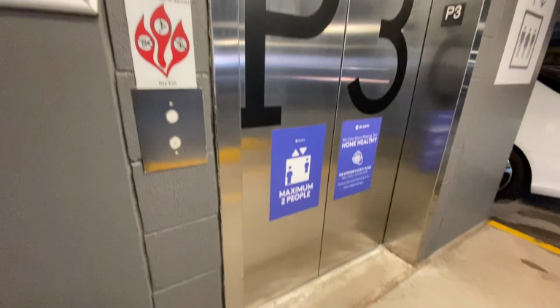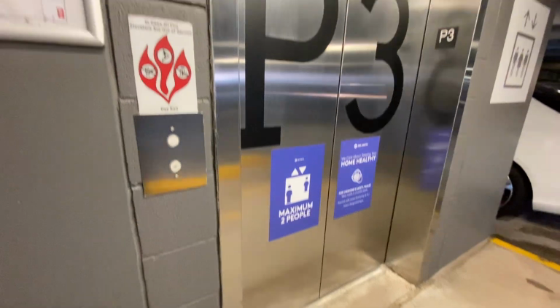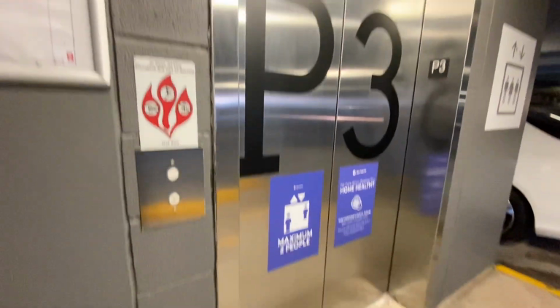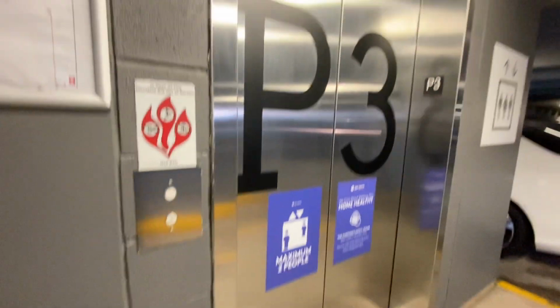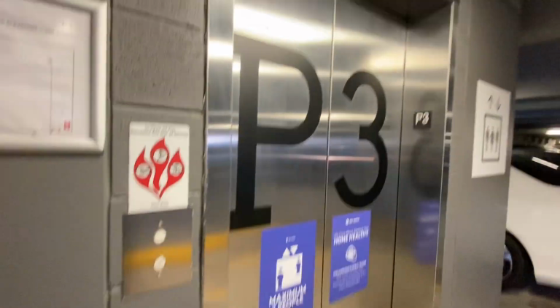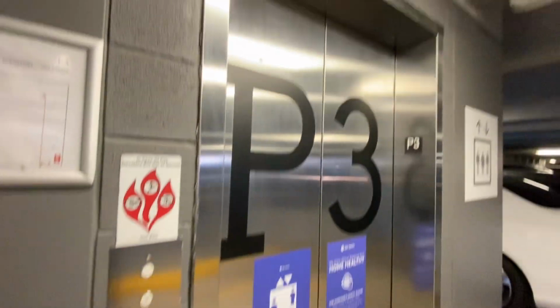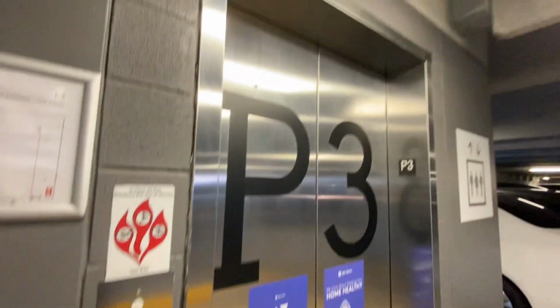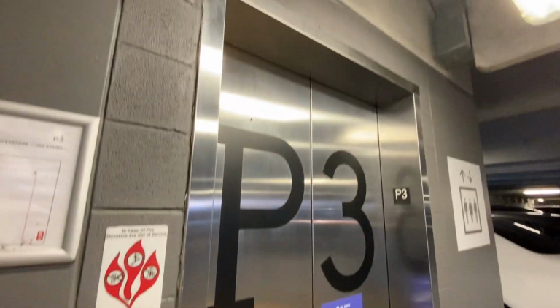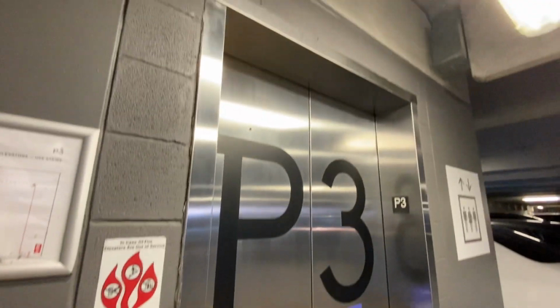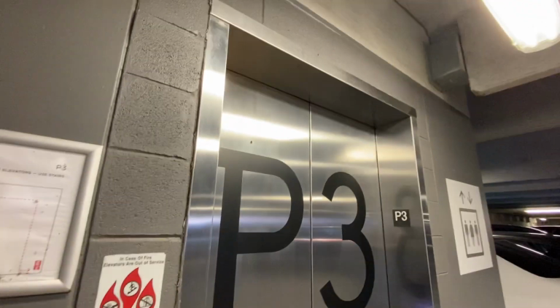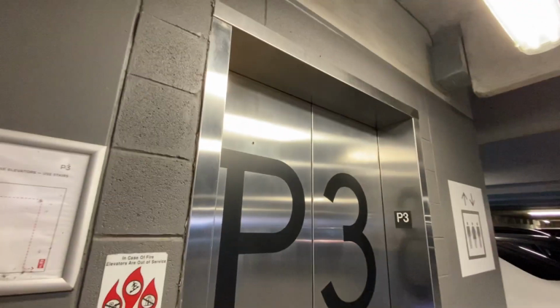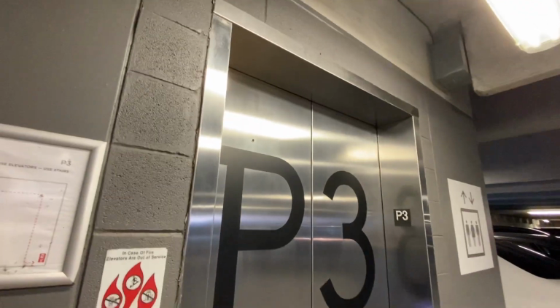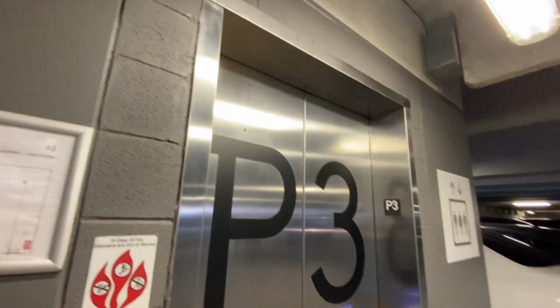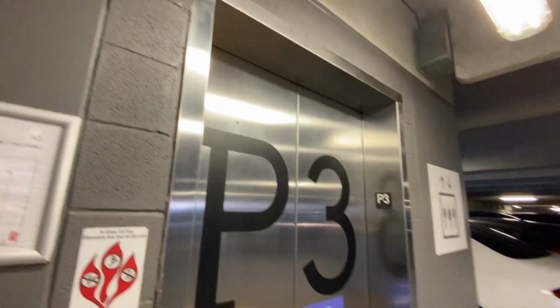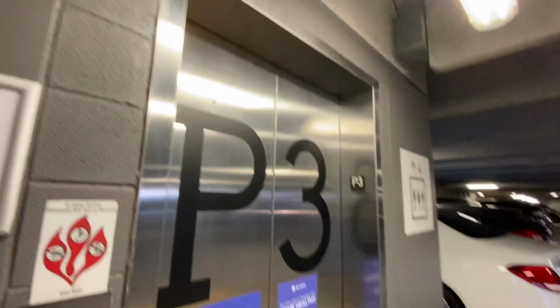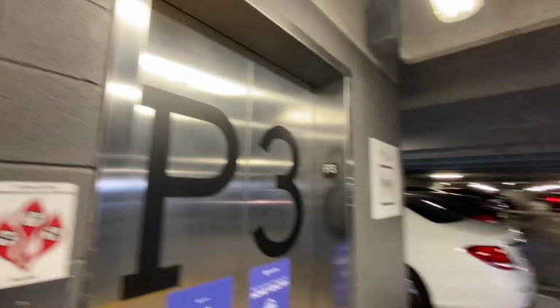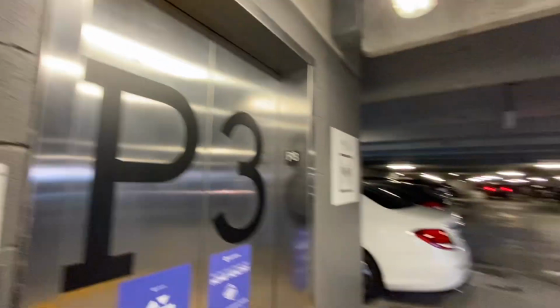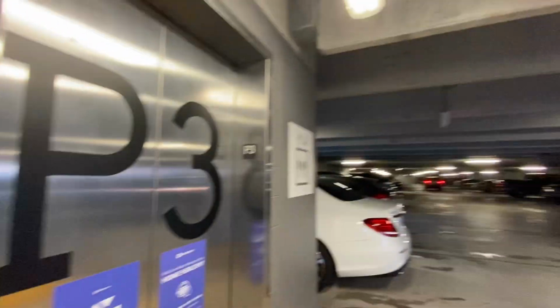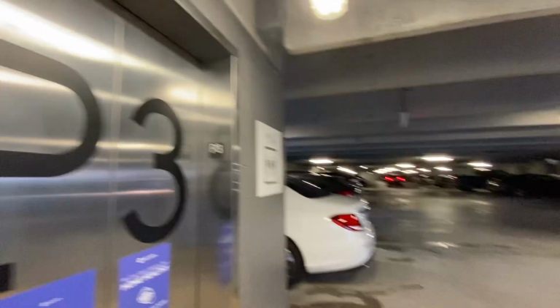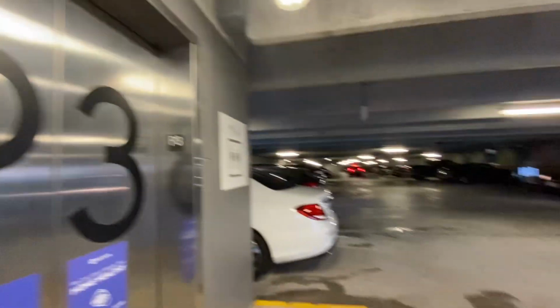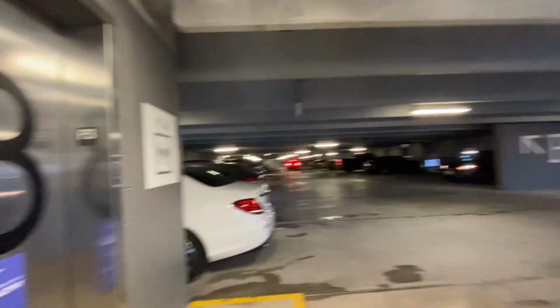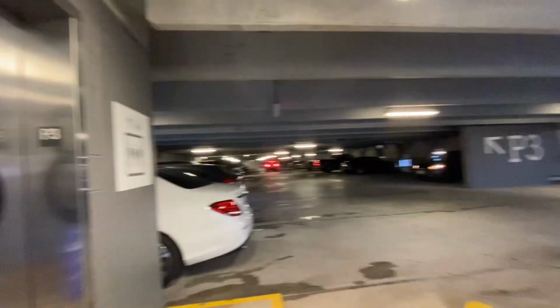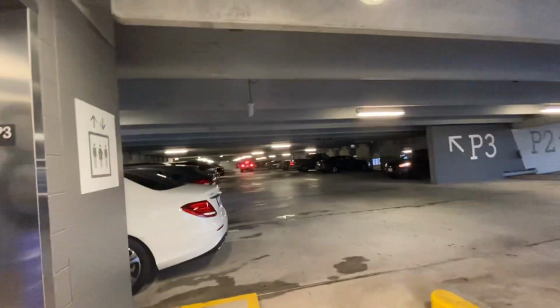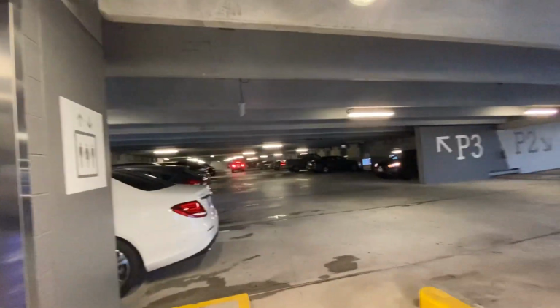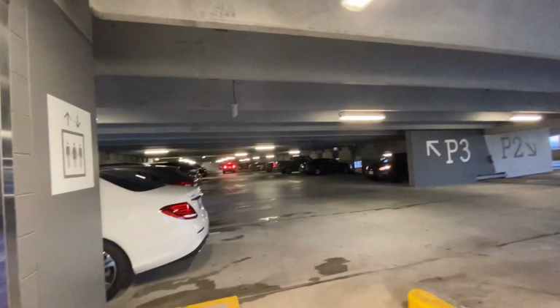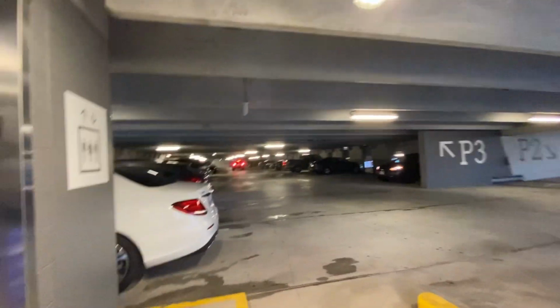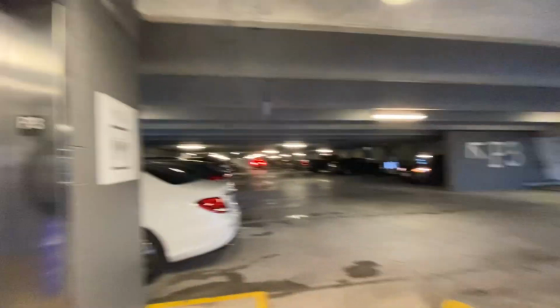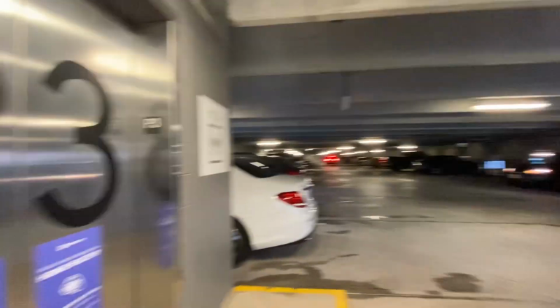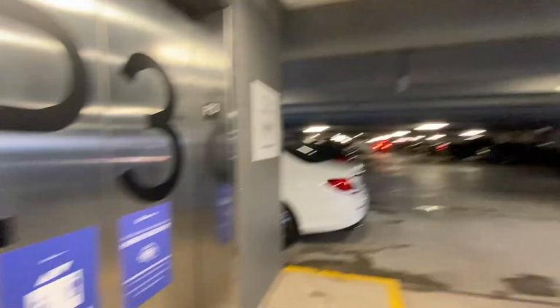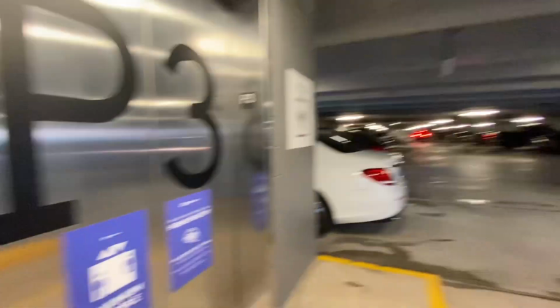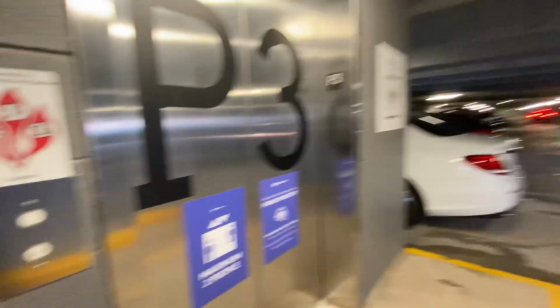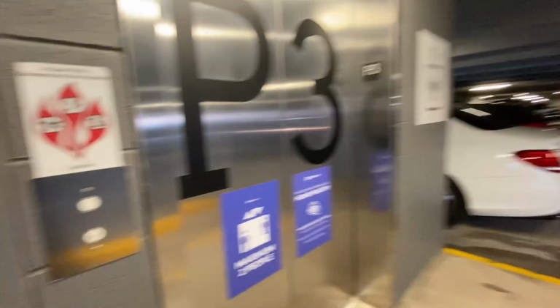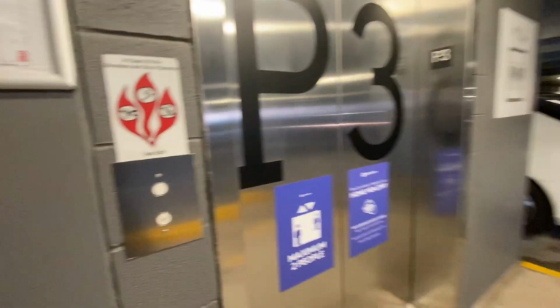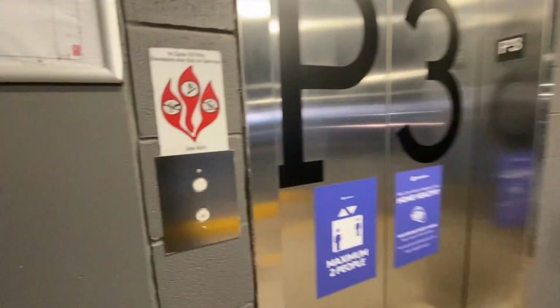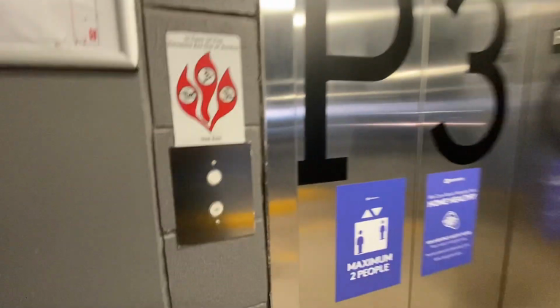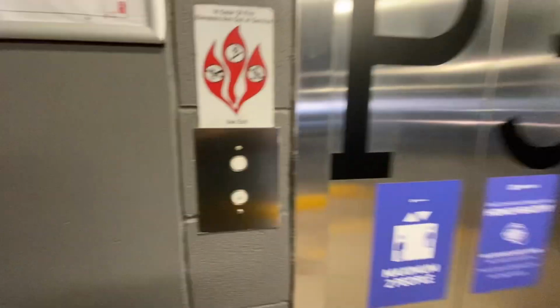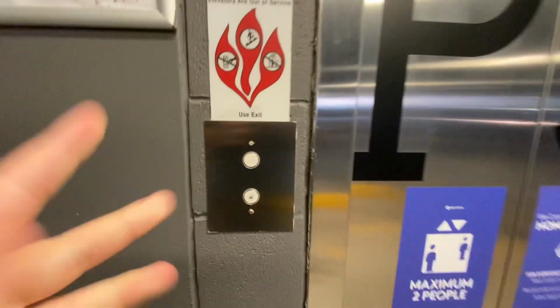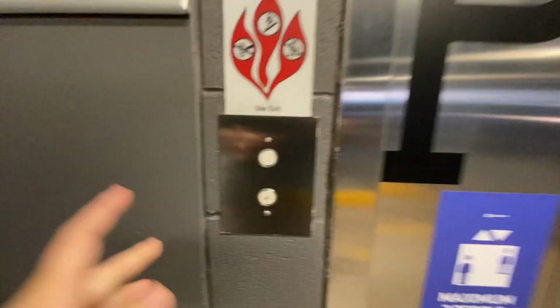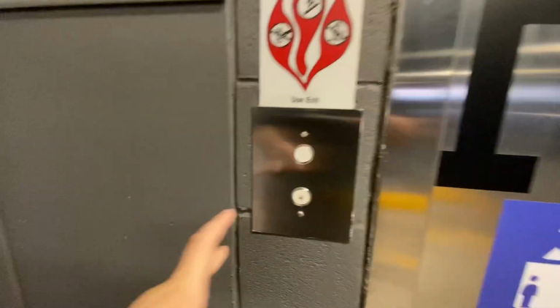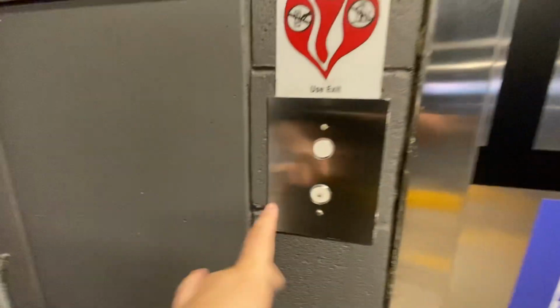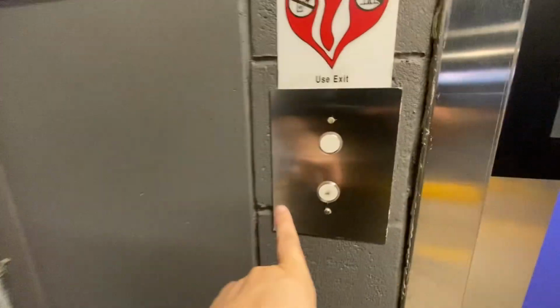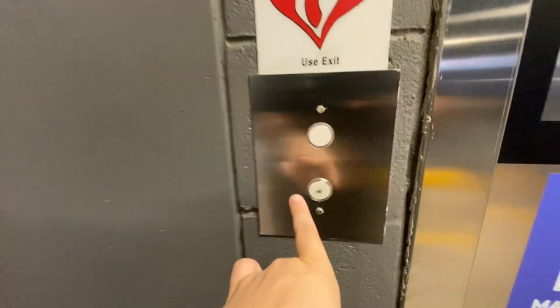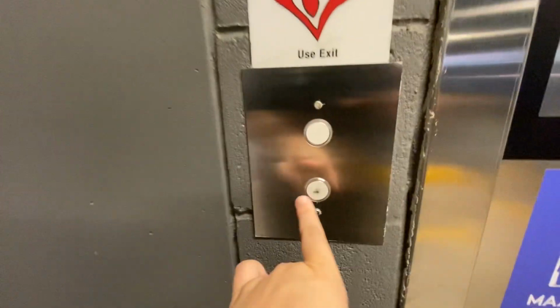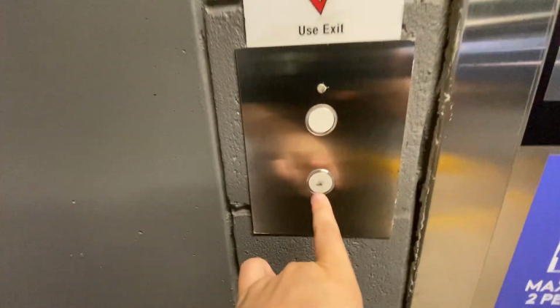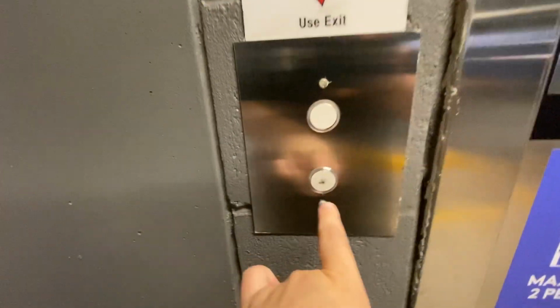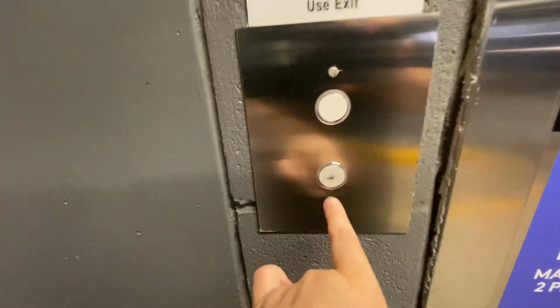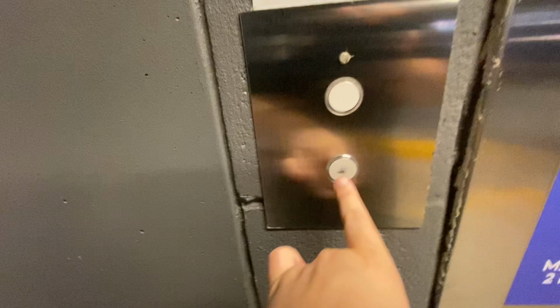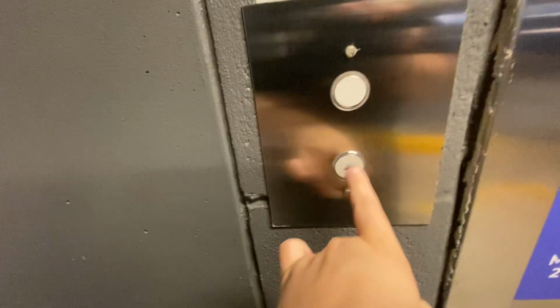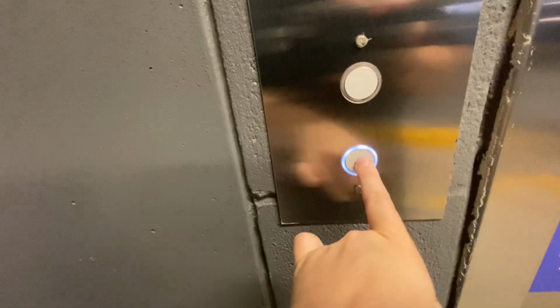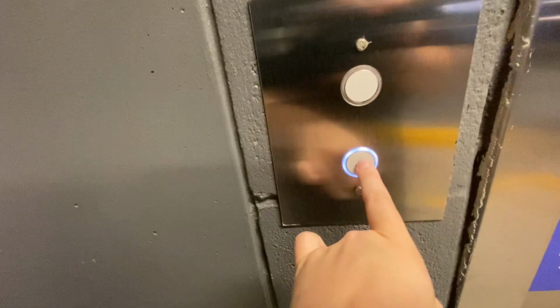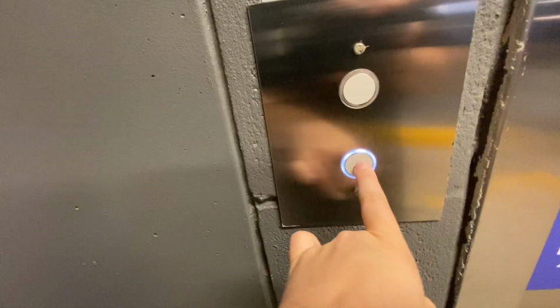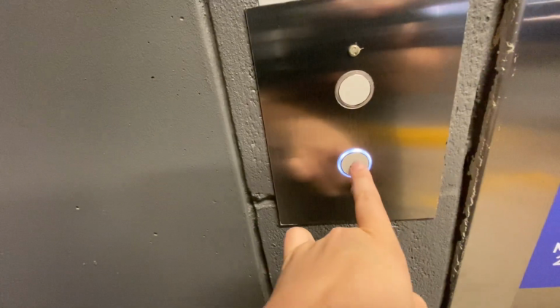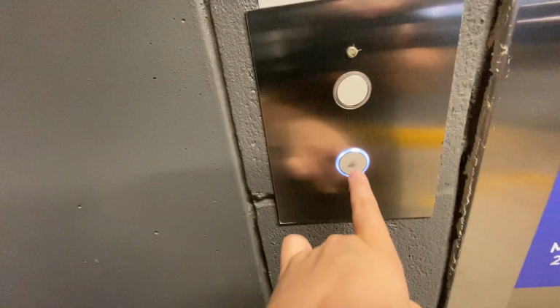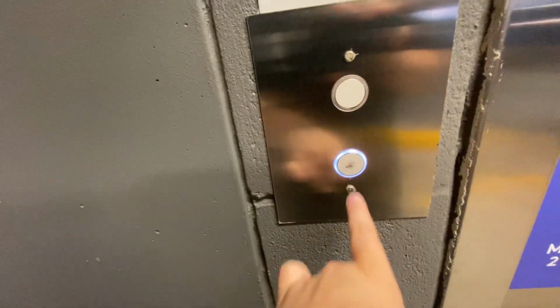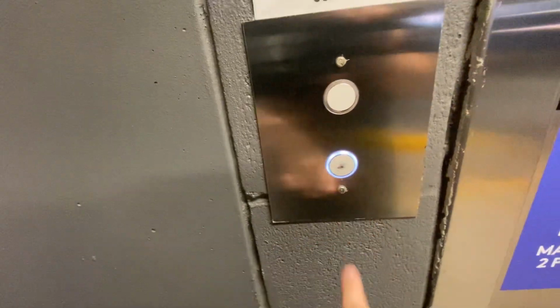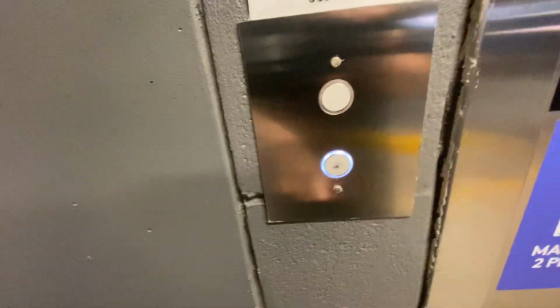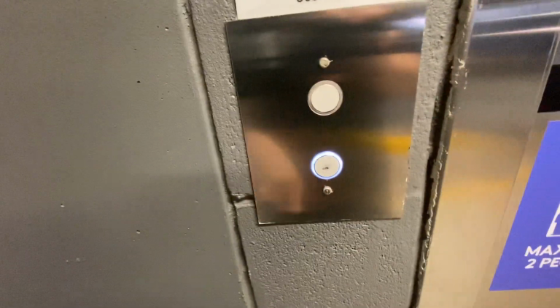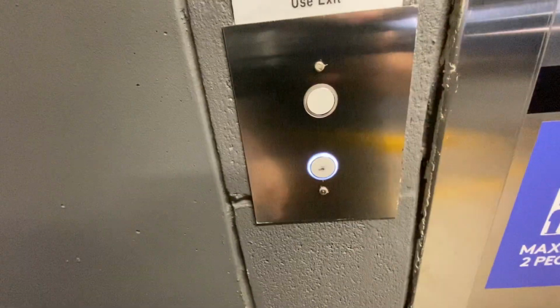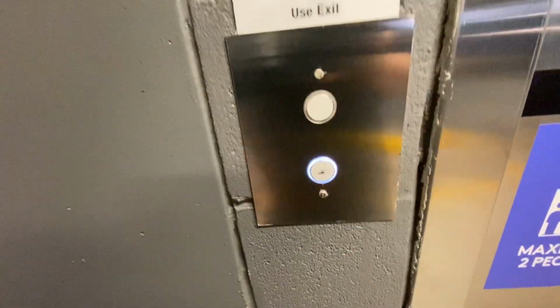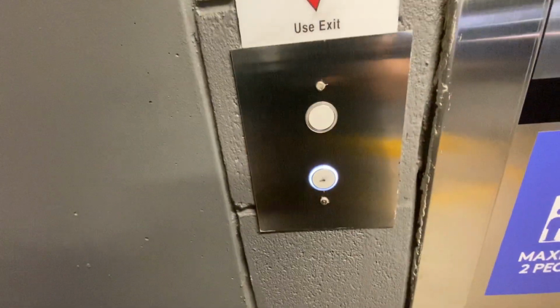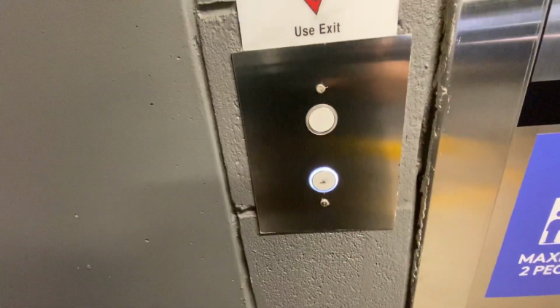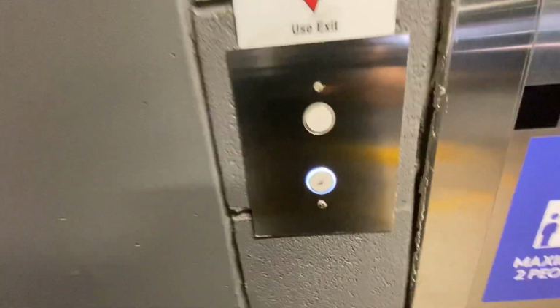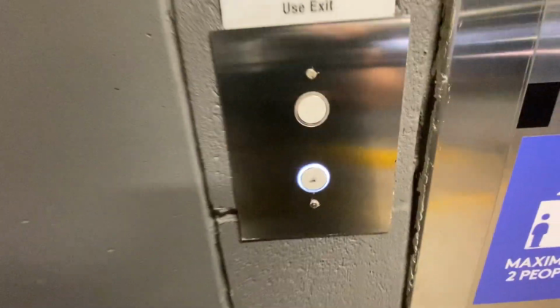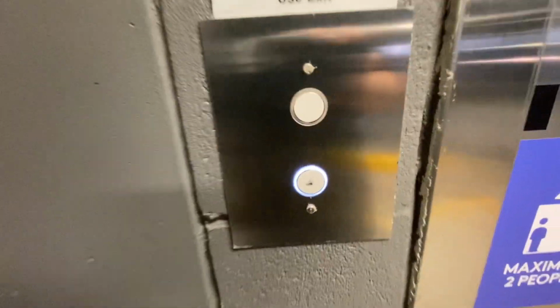Hello, guys. We're here at this random elevator in a parking garage in Reston, Virginia, right near the toll road, 267. Let's go for a ride.